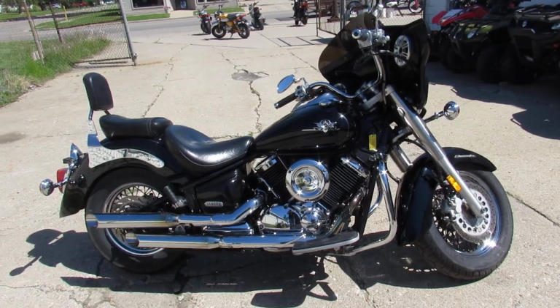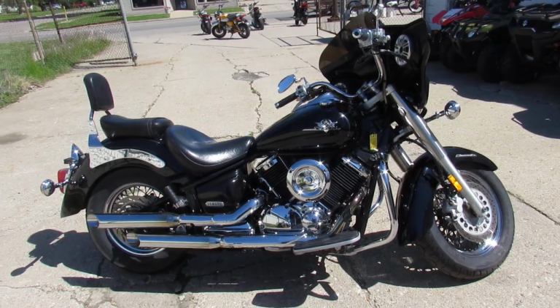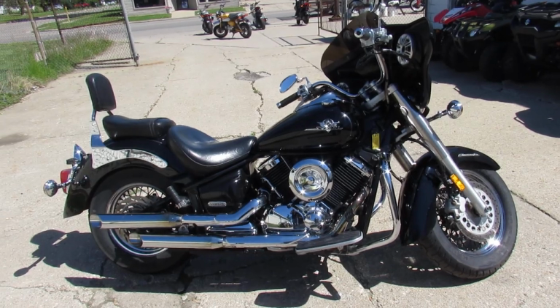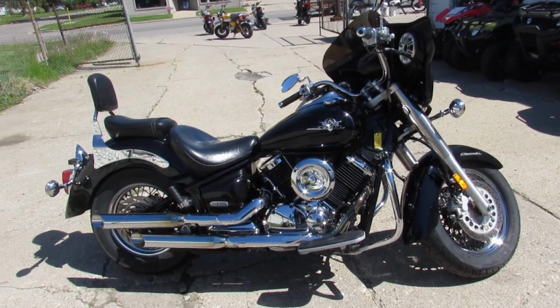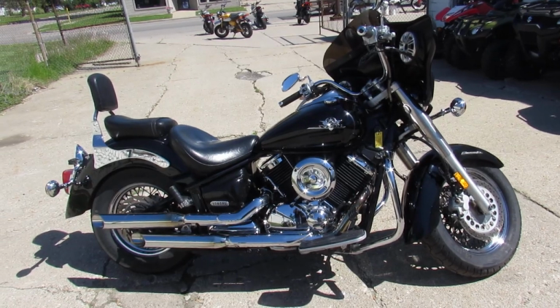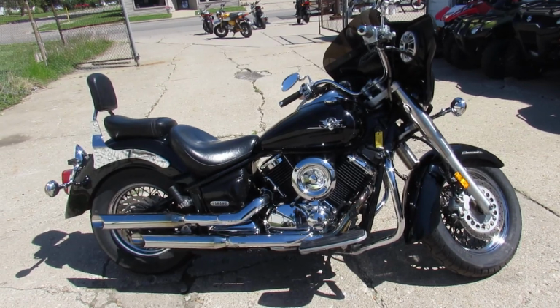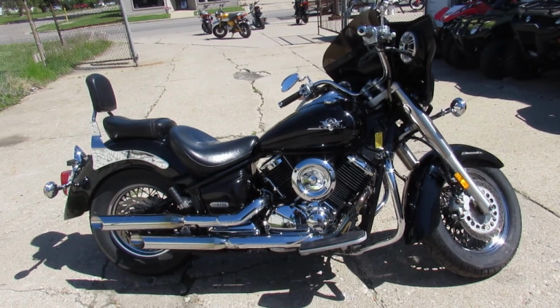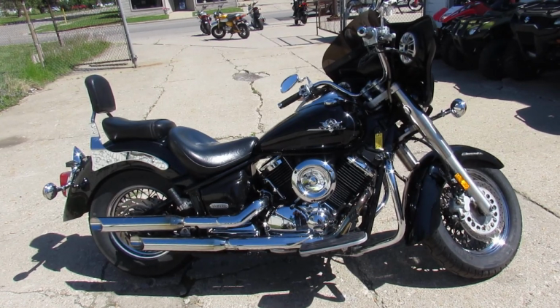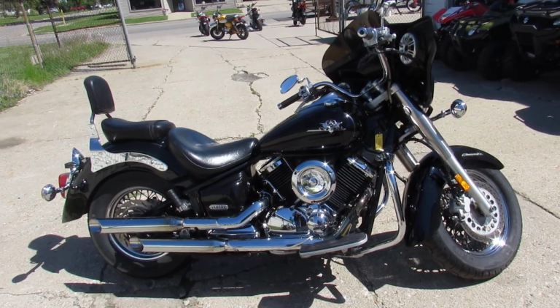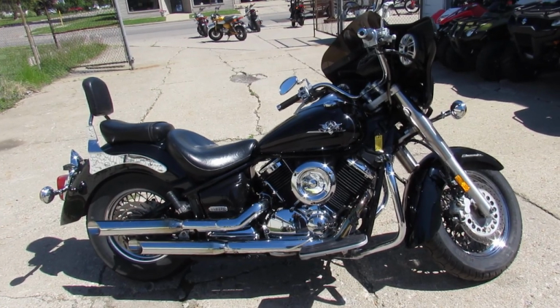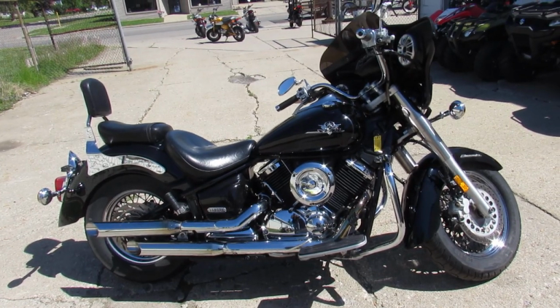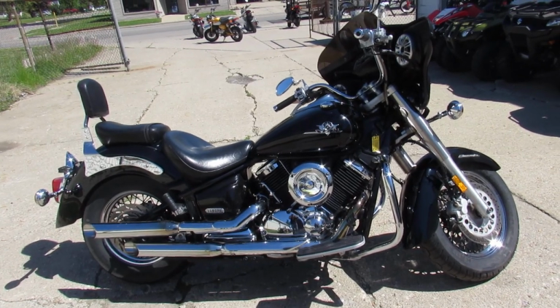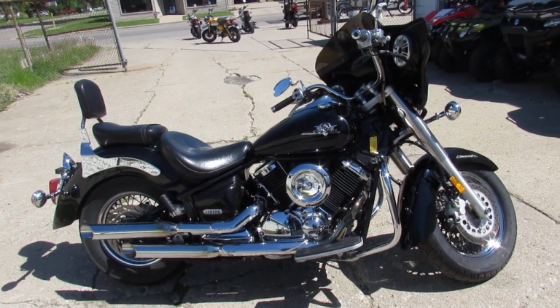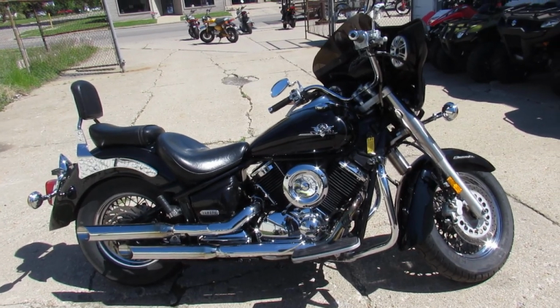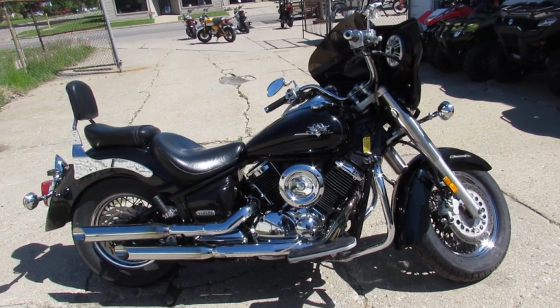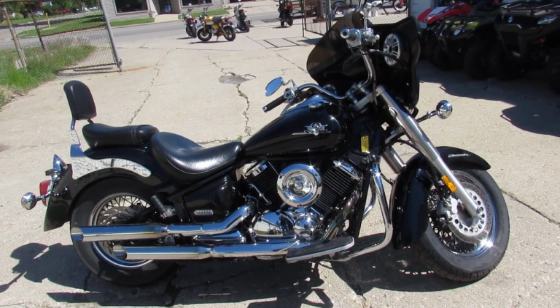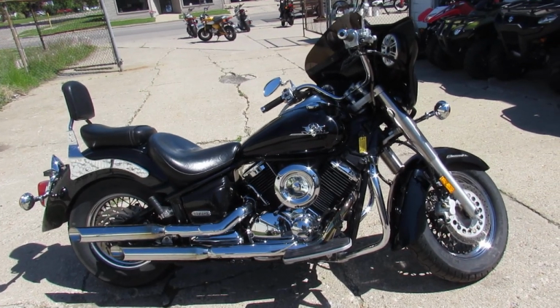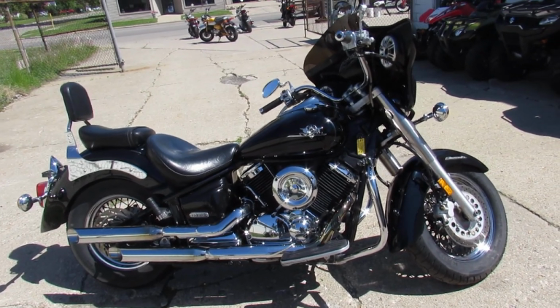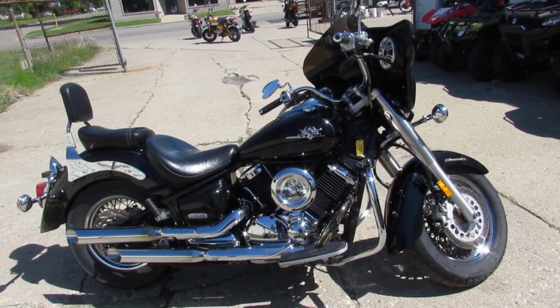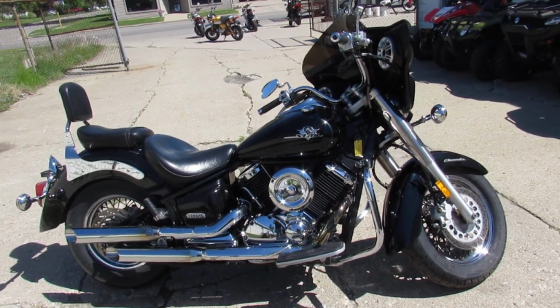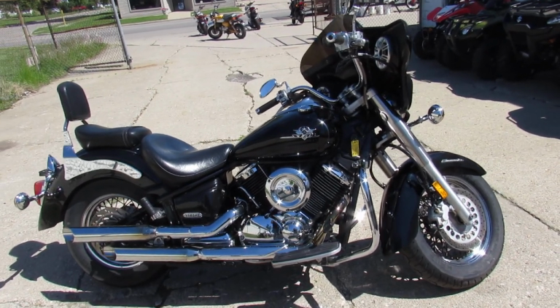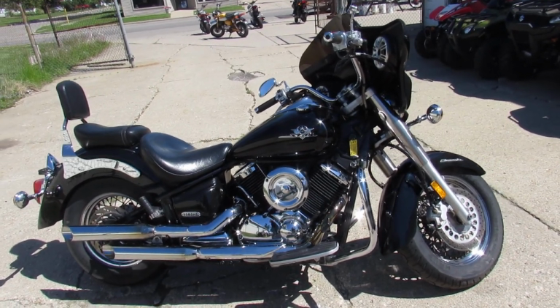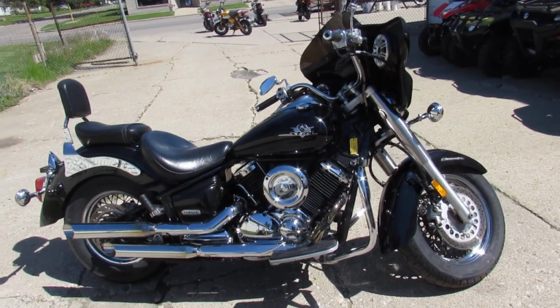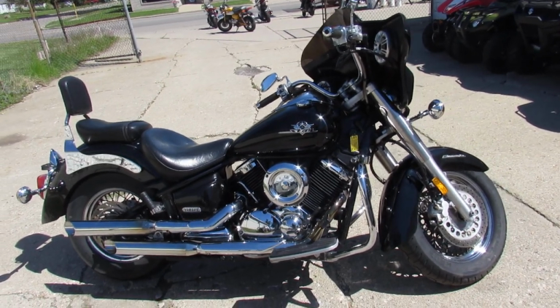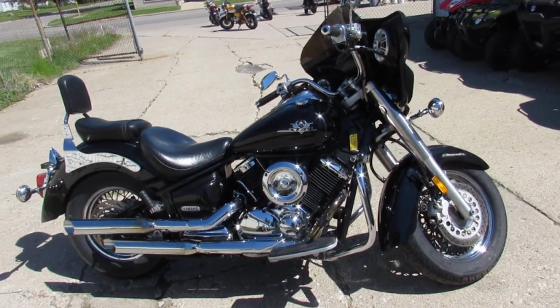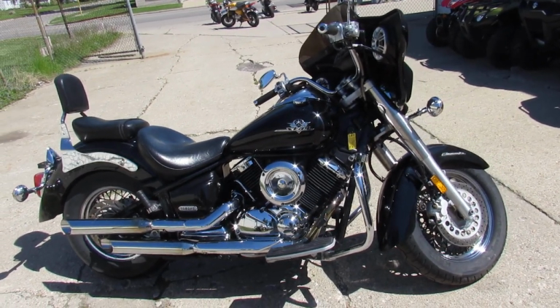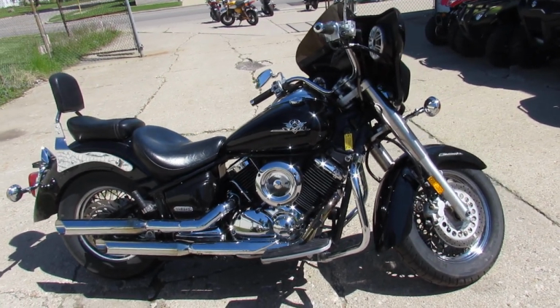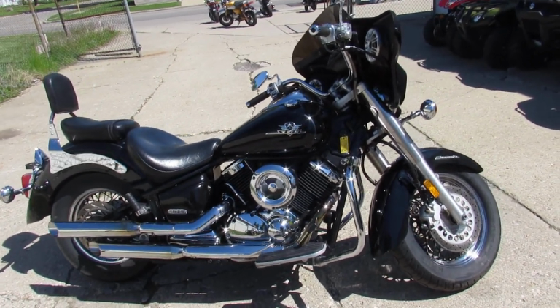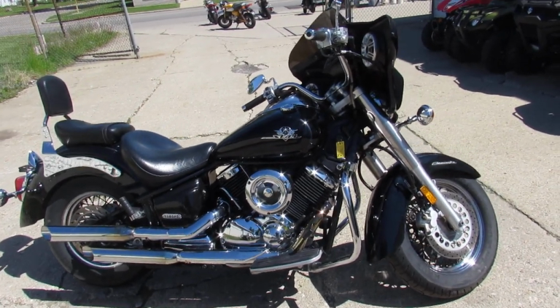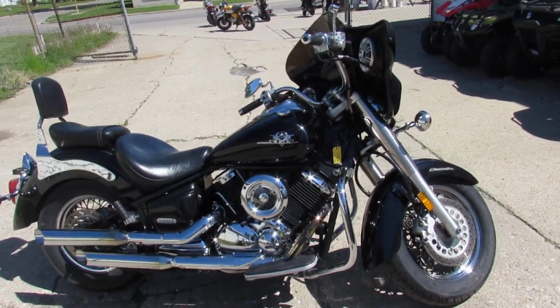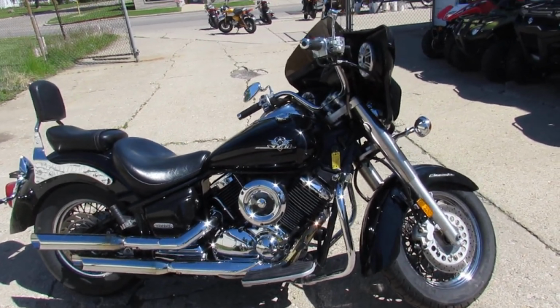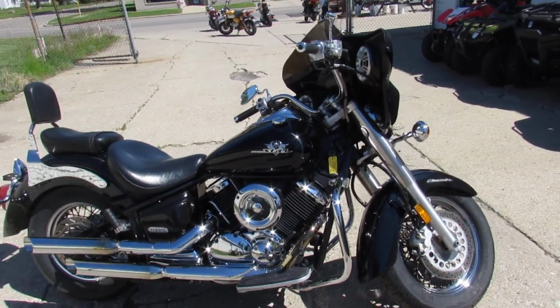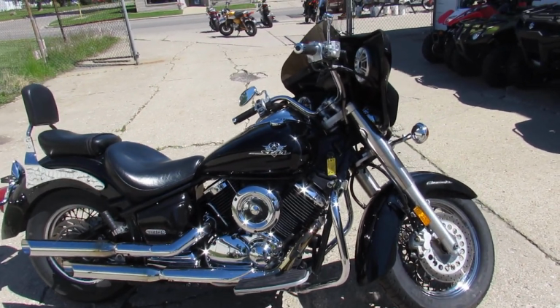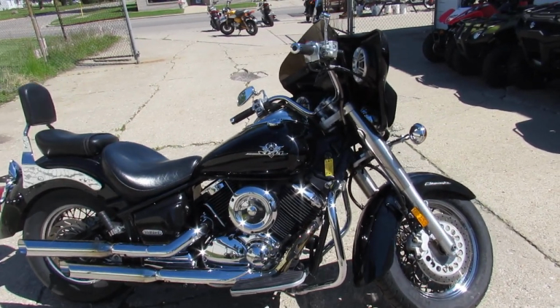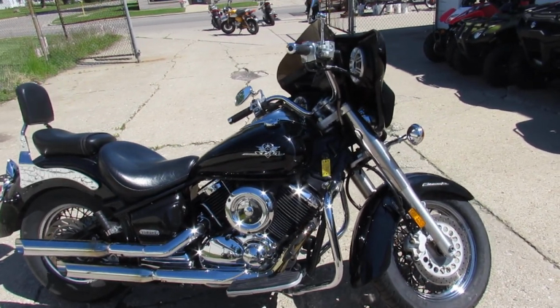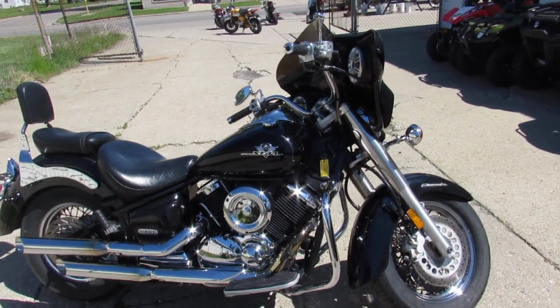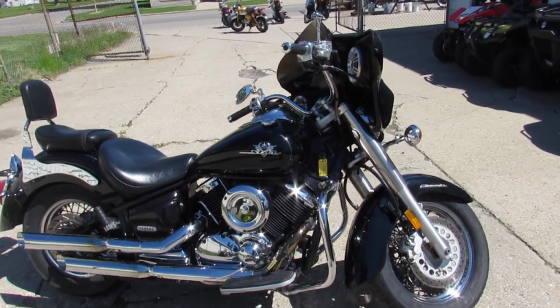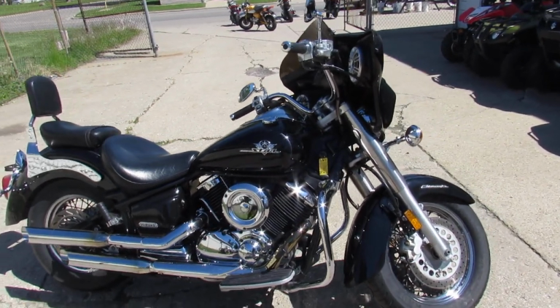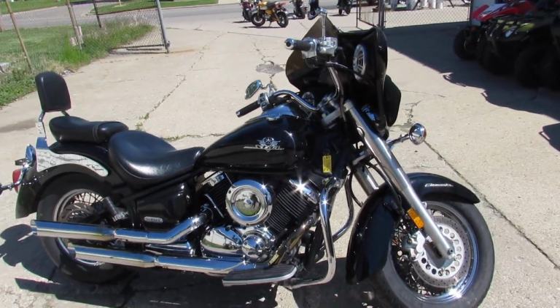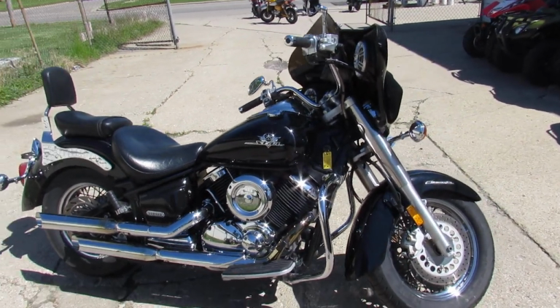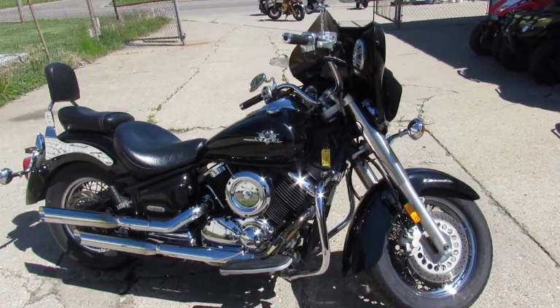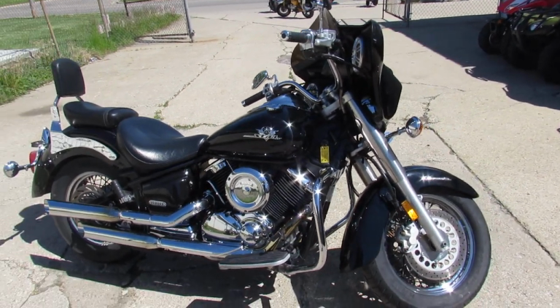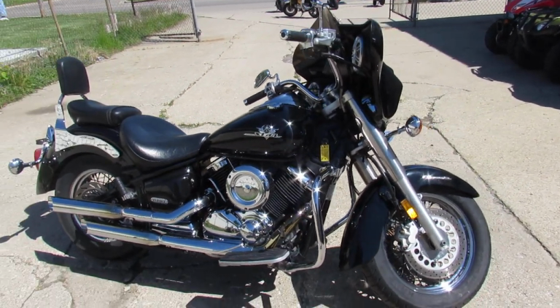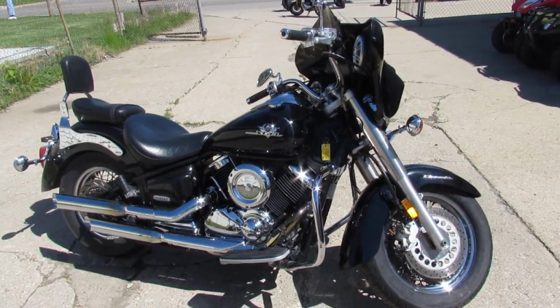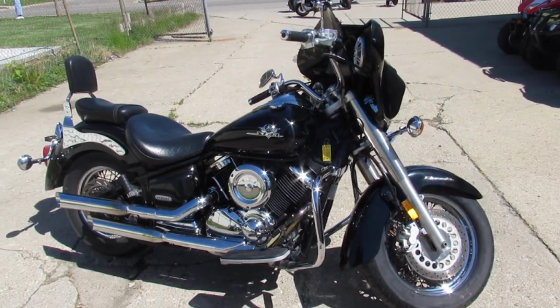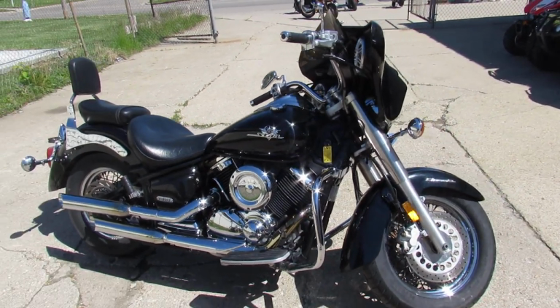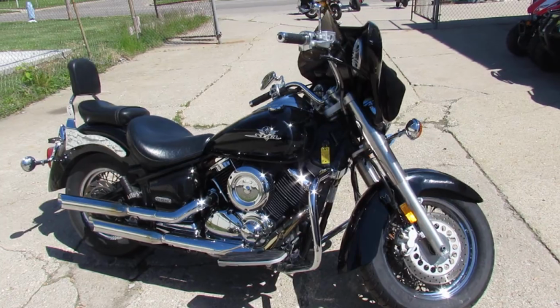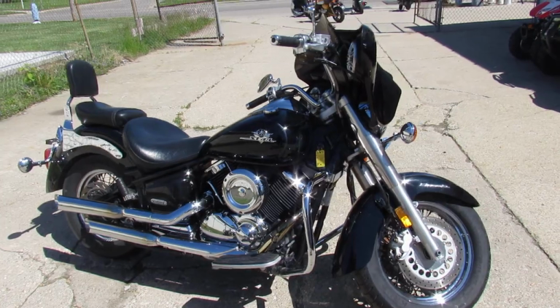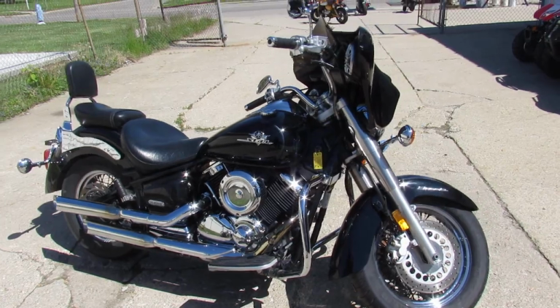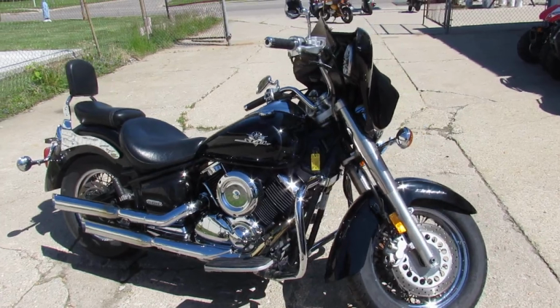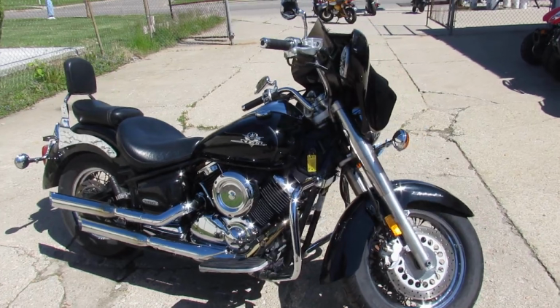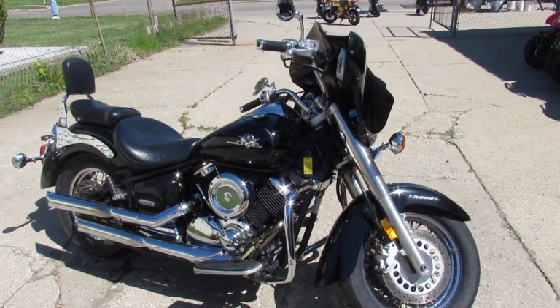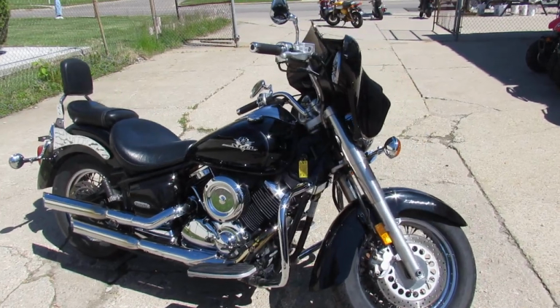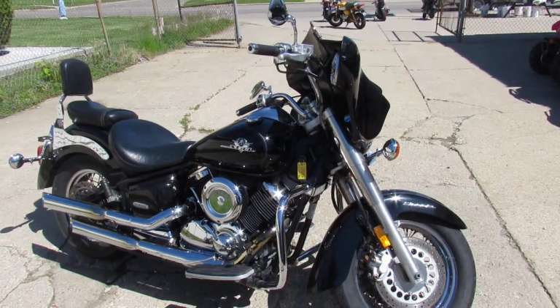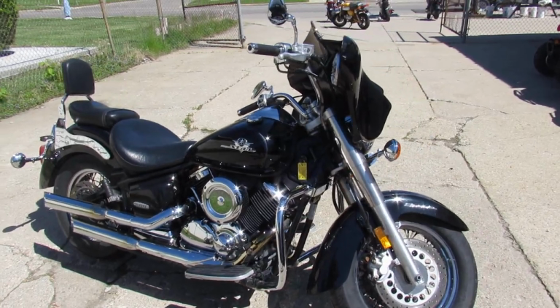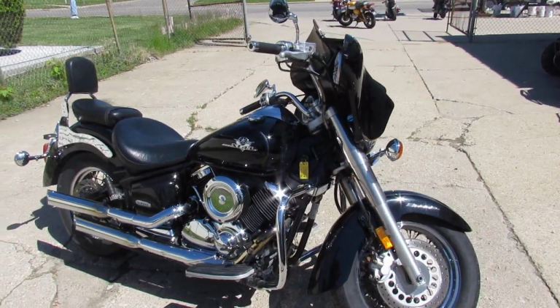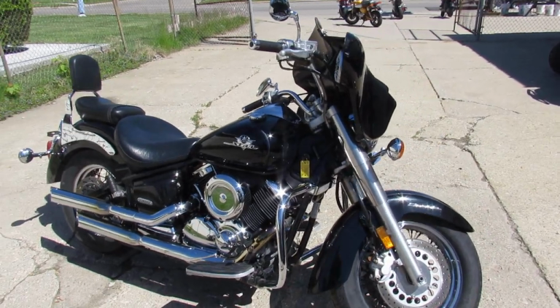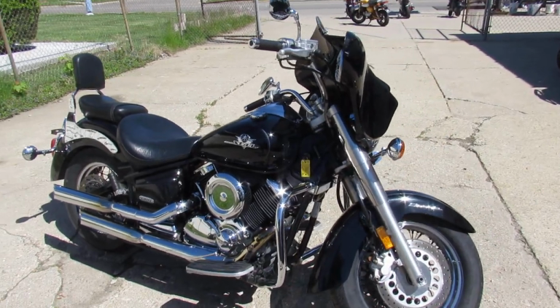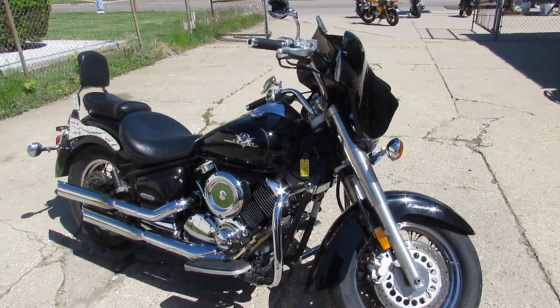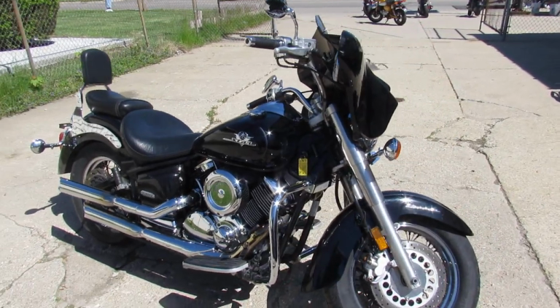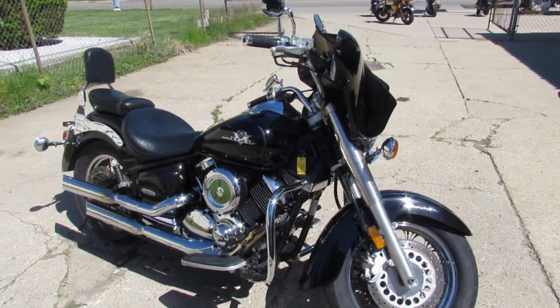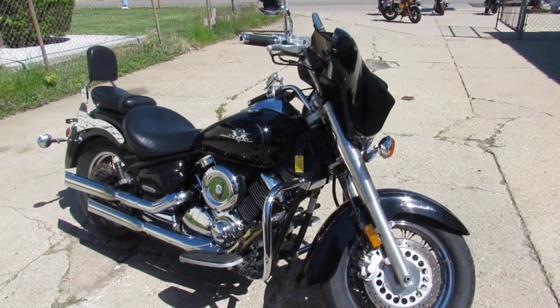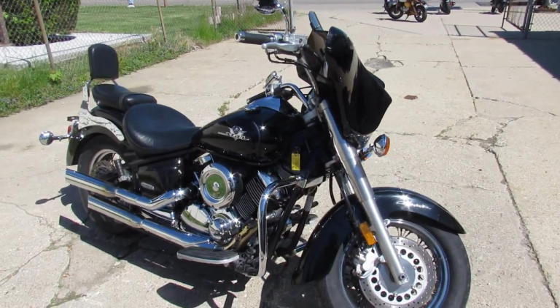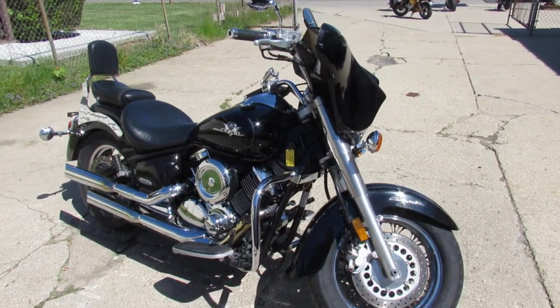Hey guys, it's ApprovalPowerSports.com here. It is 80 degrees out today, everybody's riding — we got customers riding home.